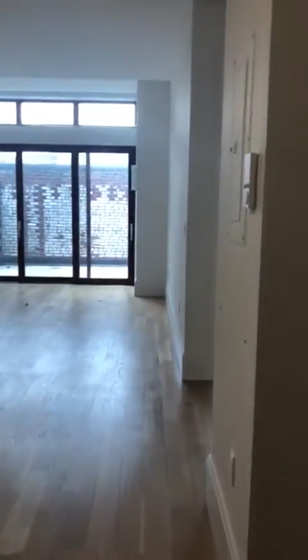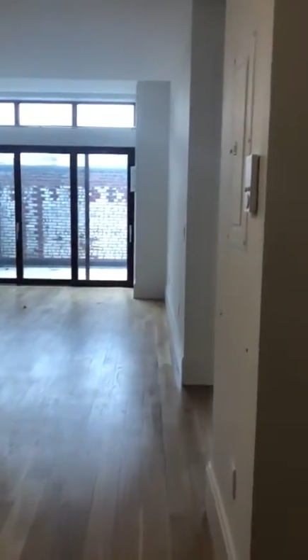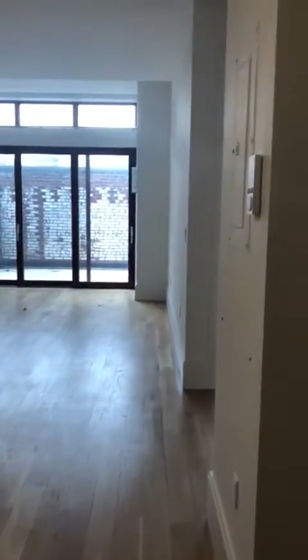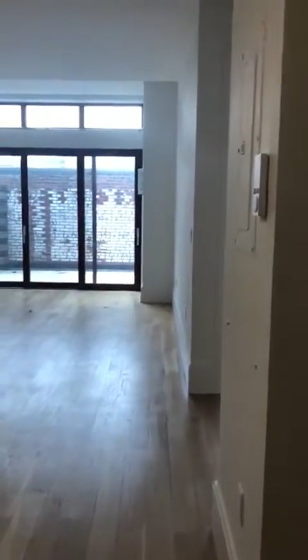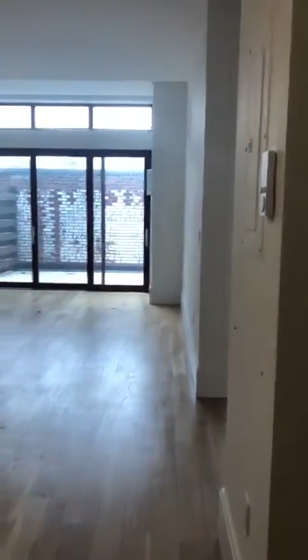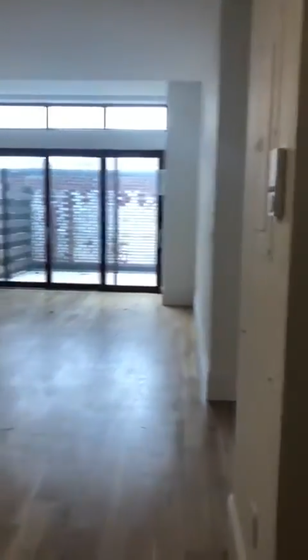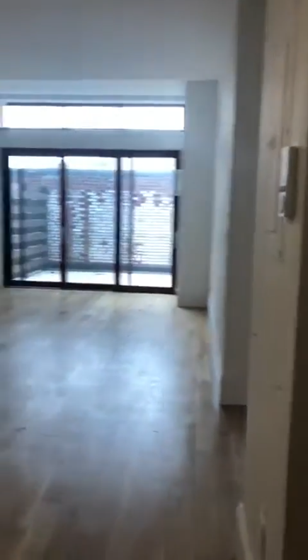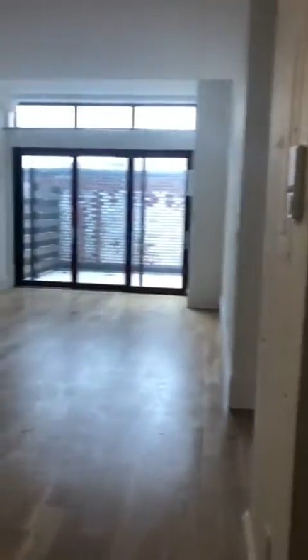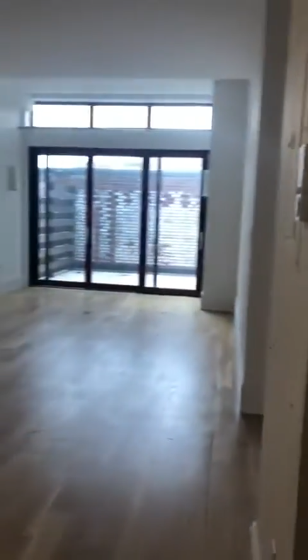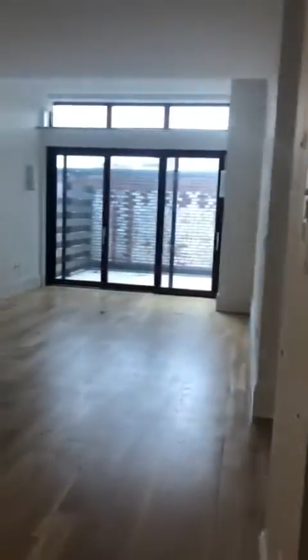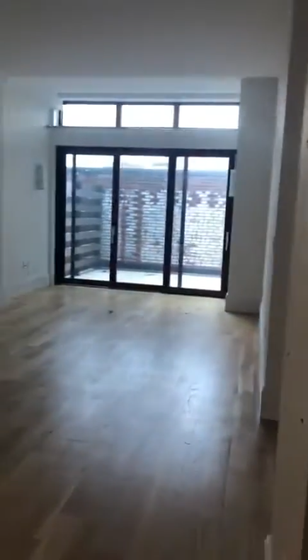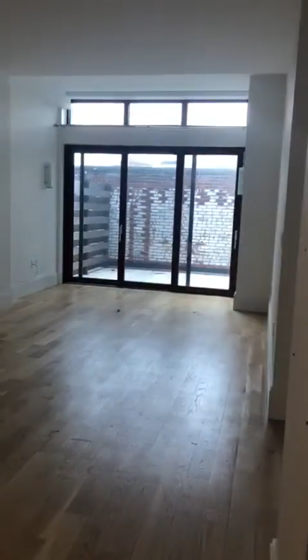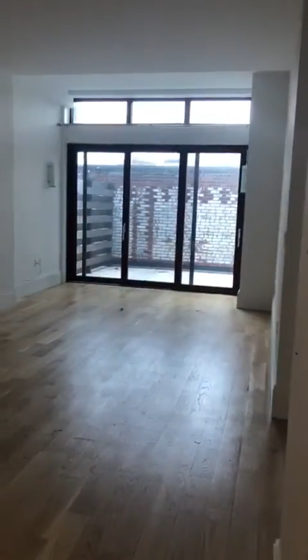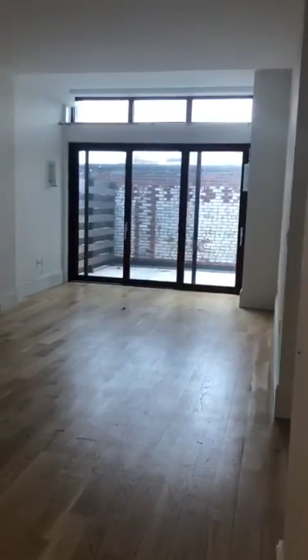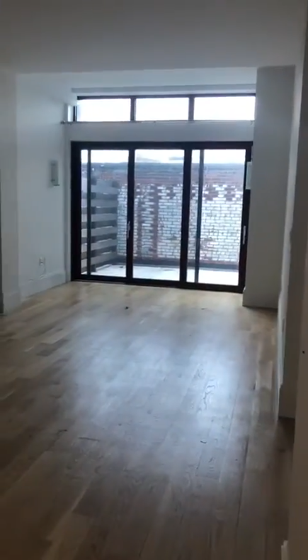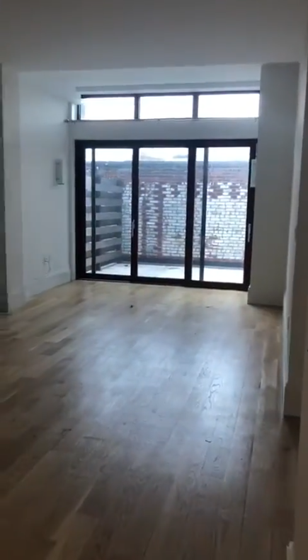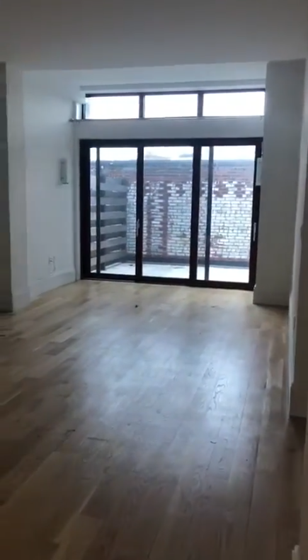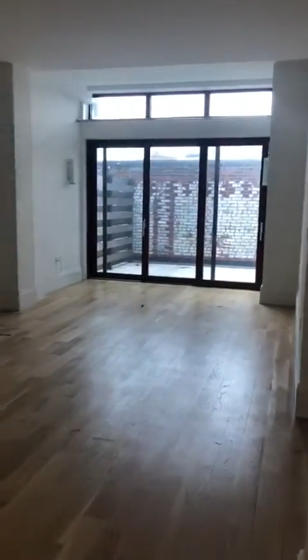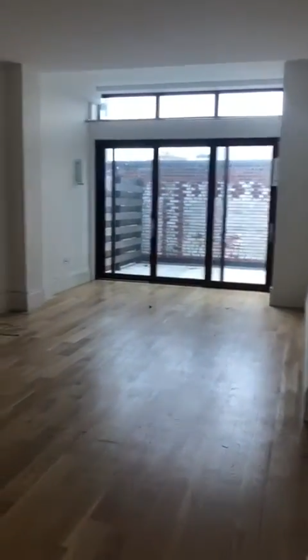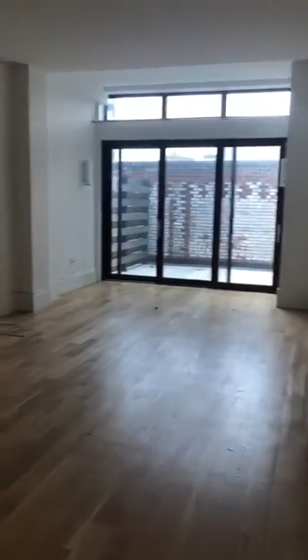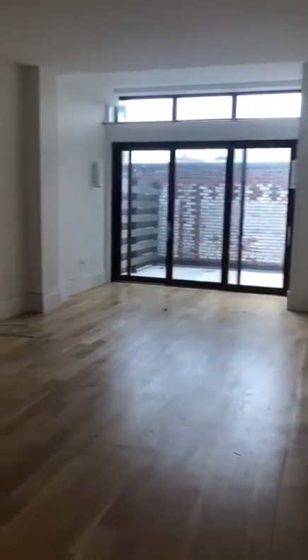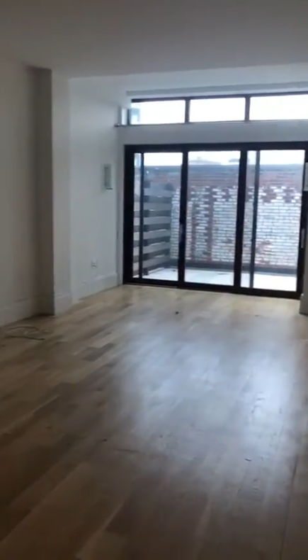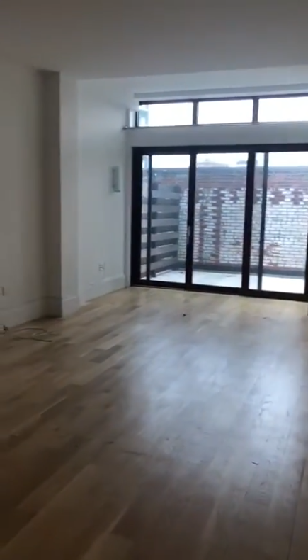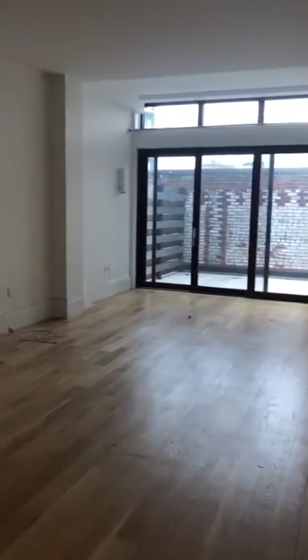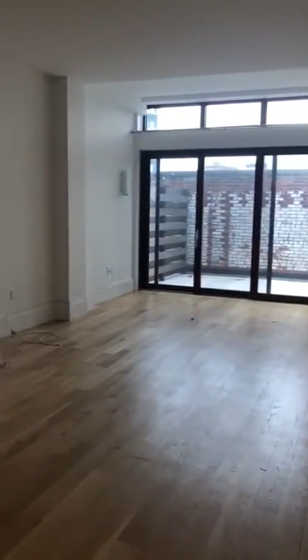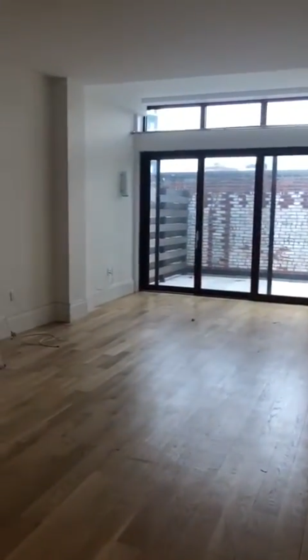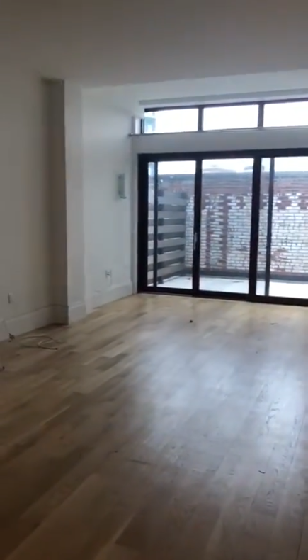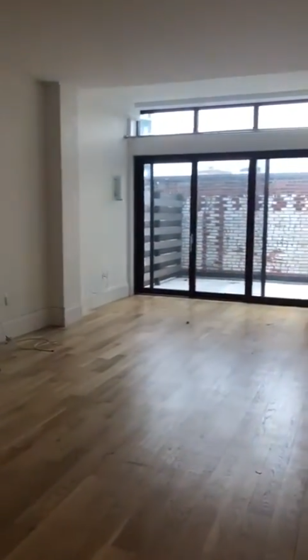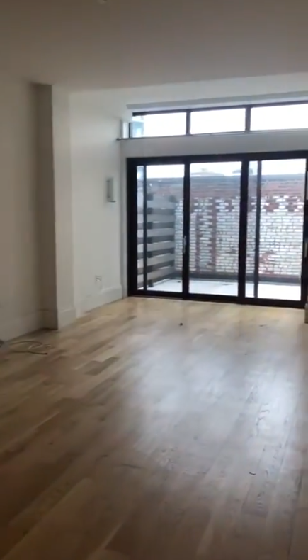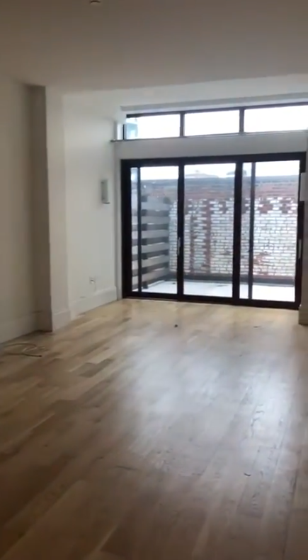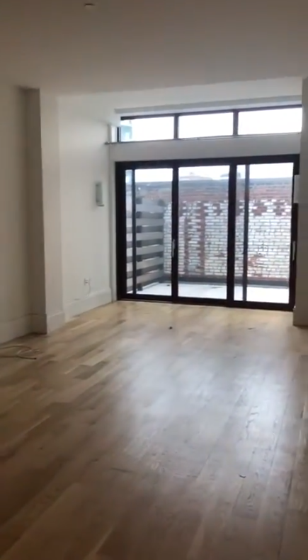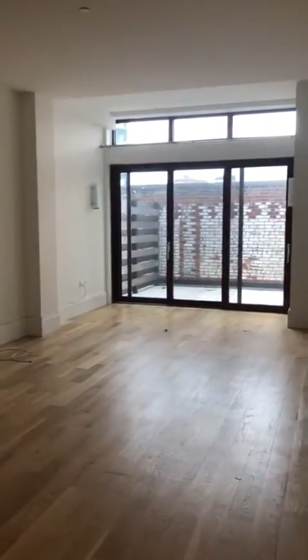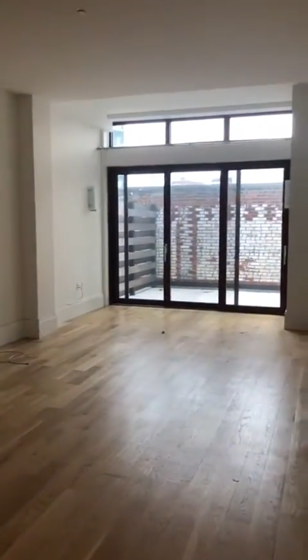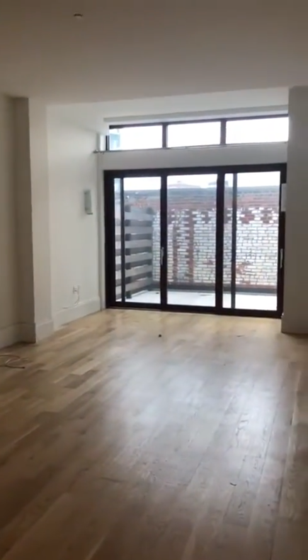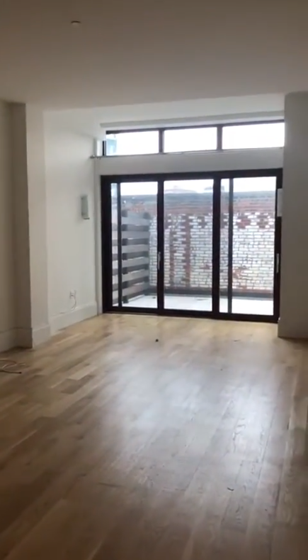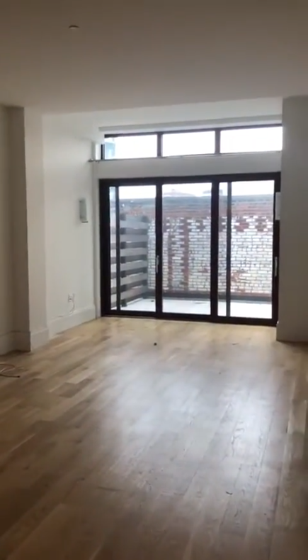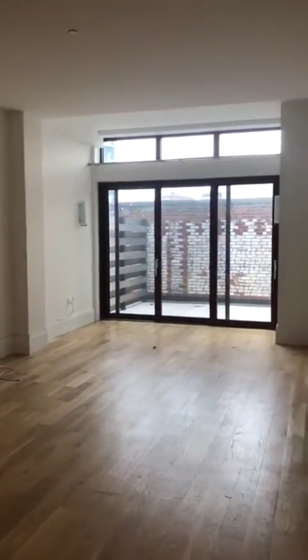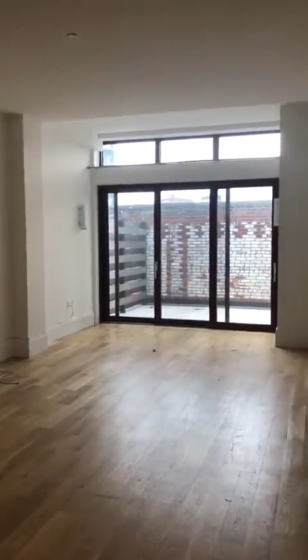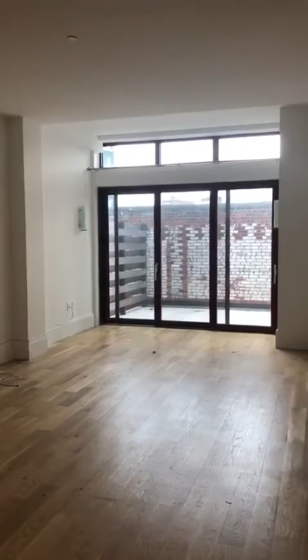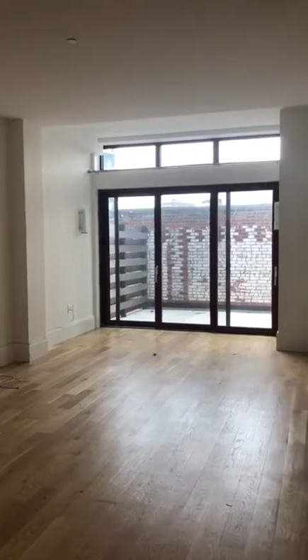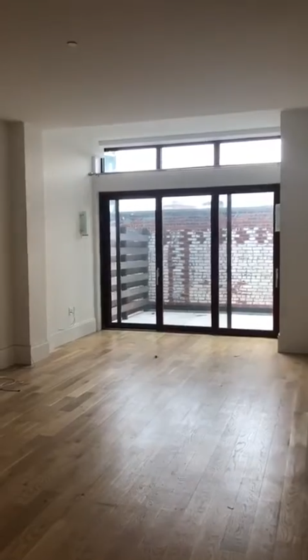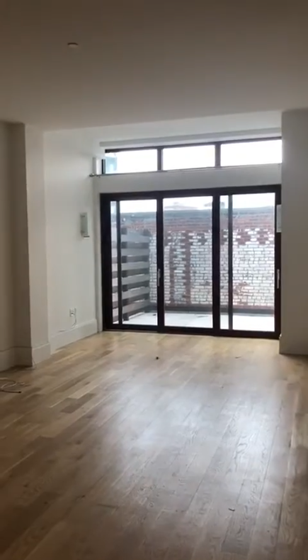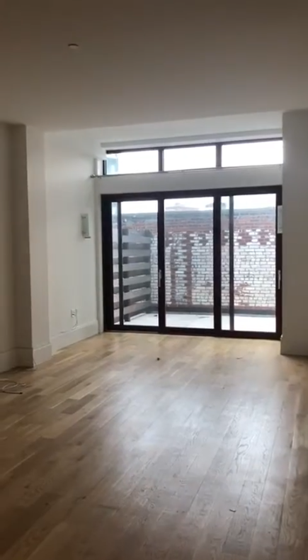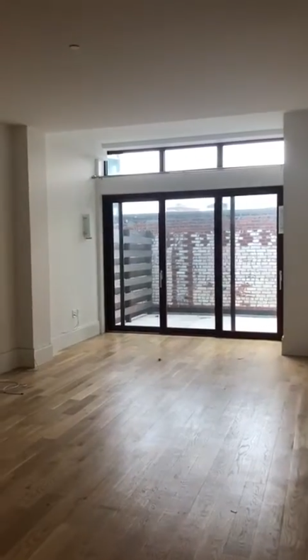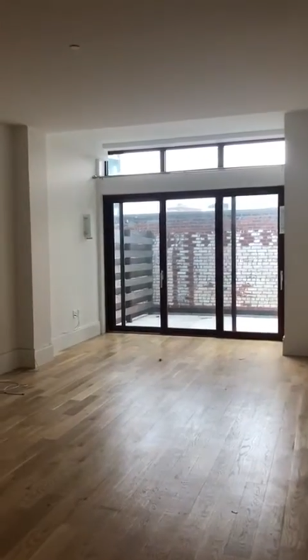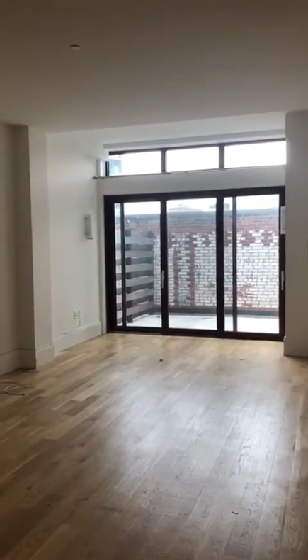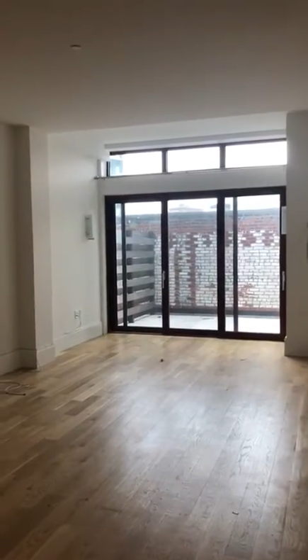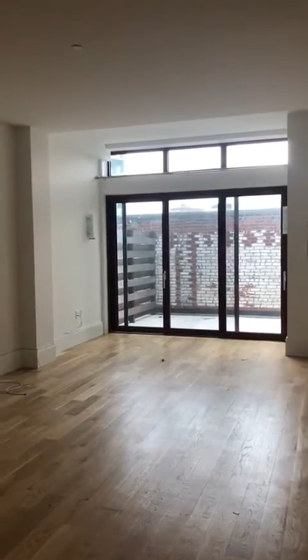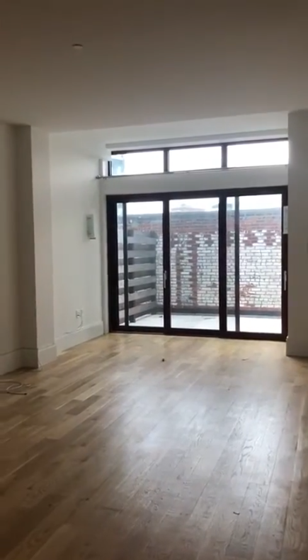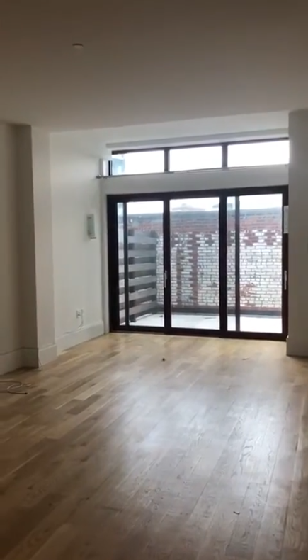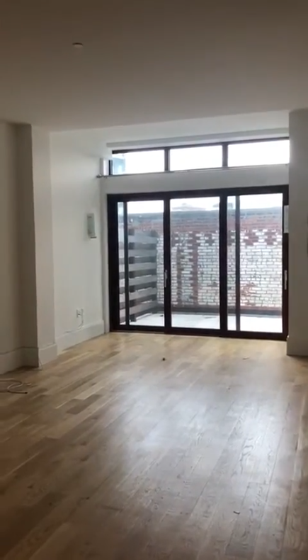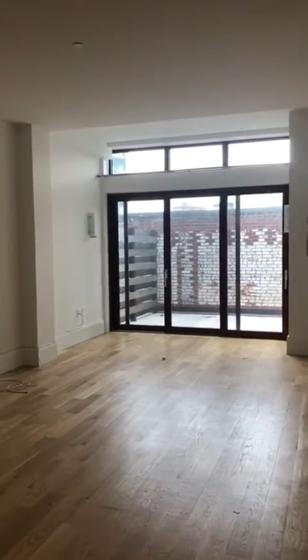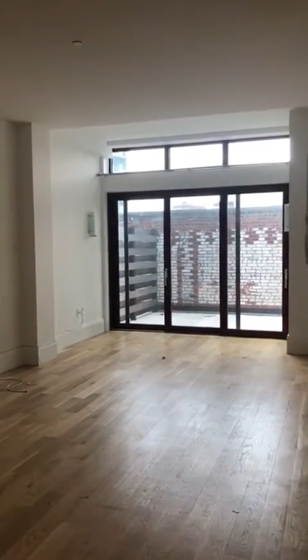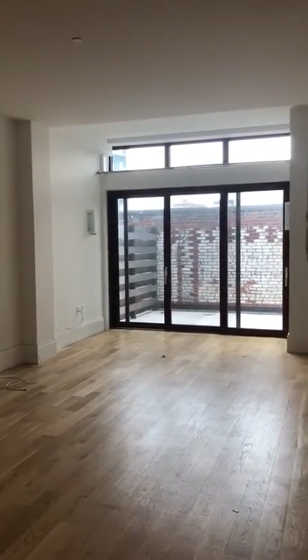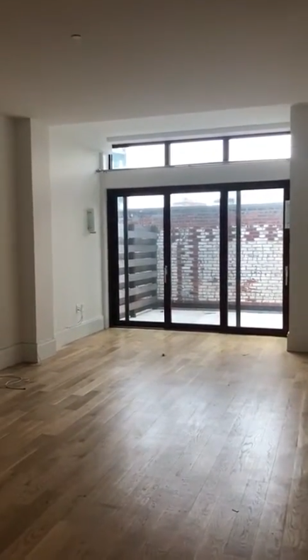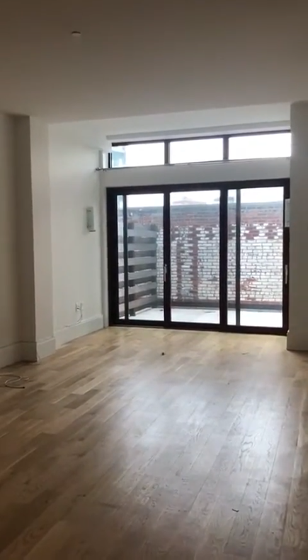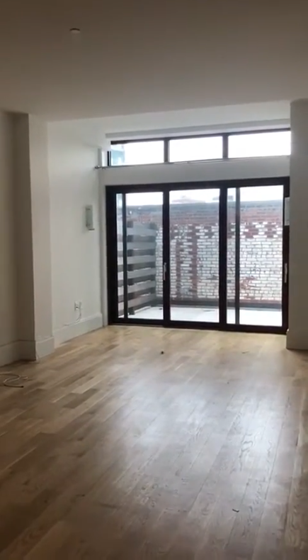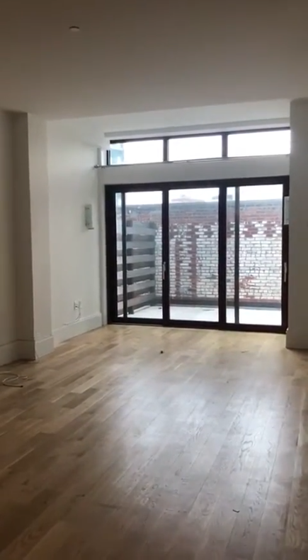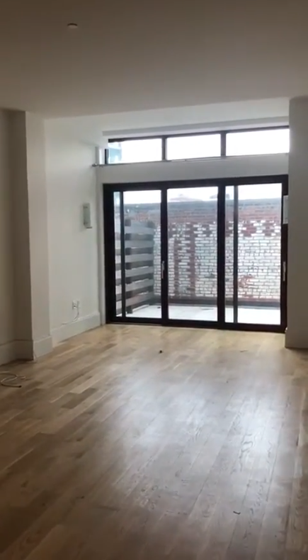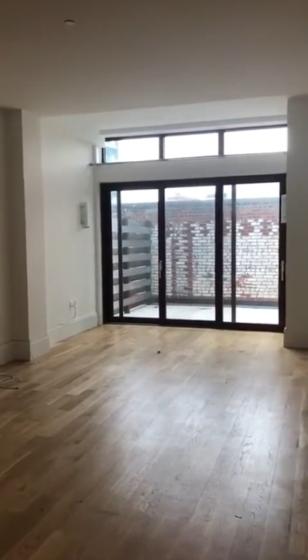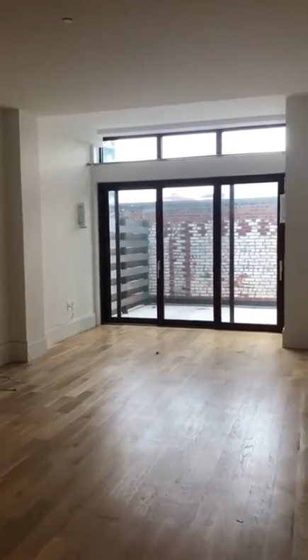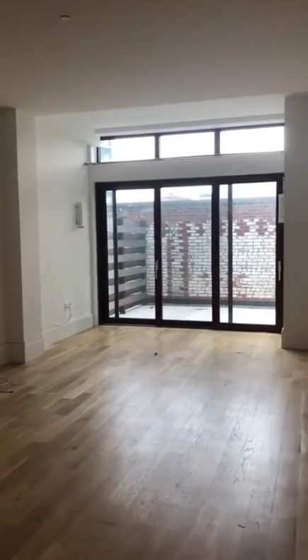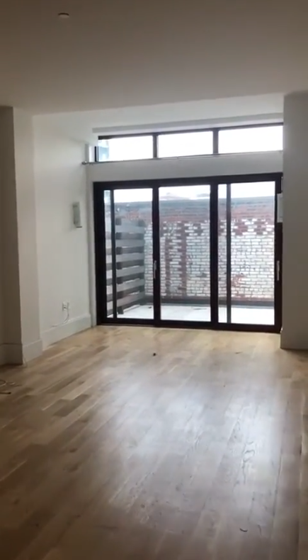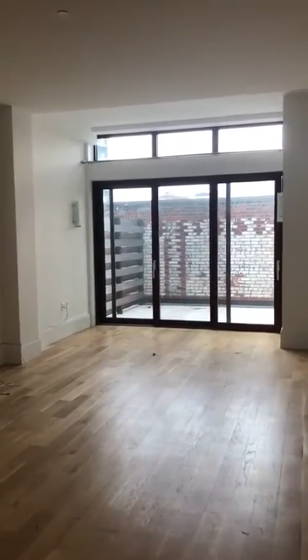Right away, it is a western-facing unit, so we get lots of great afternoon sunlight.